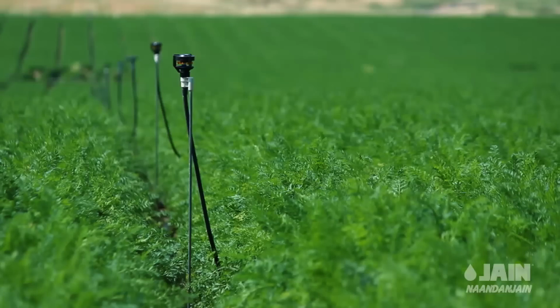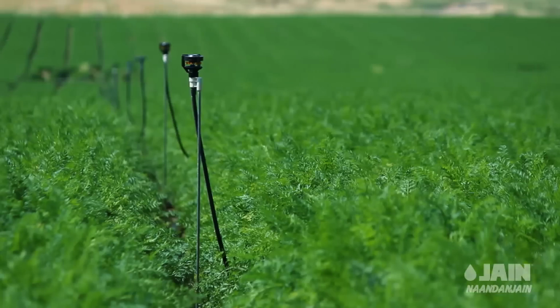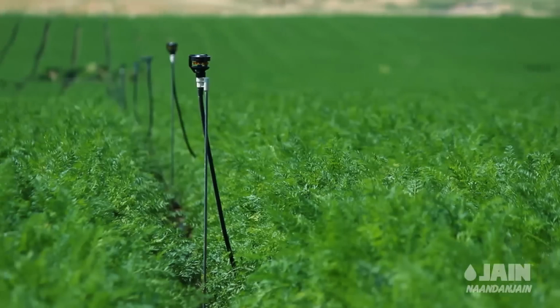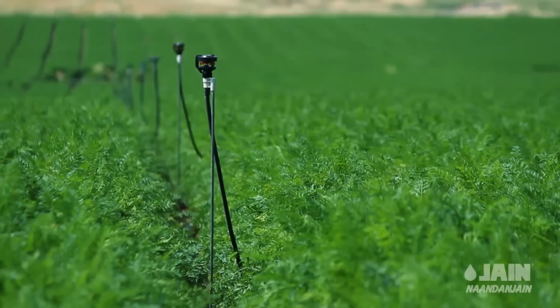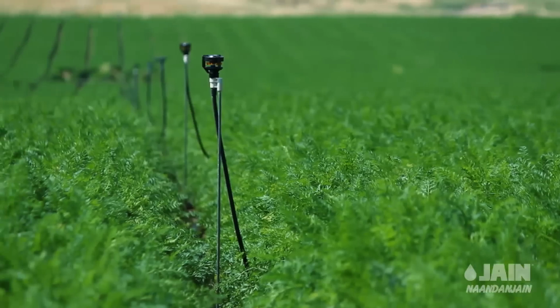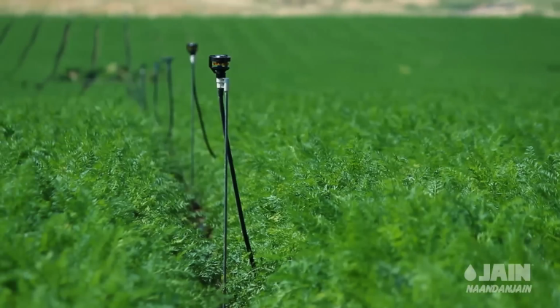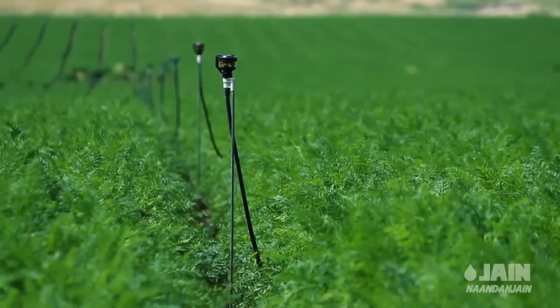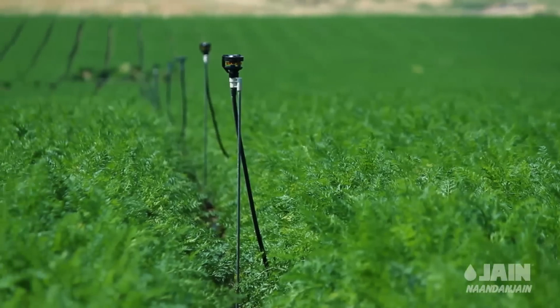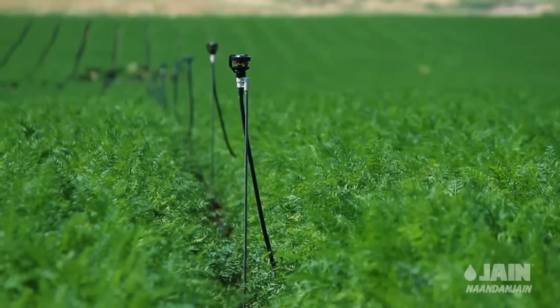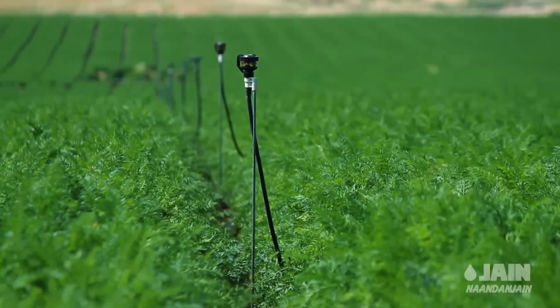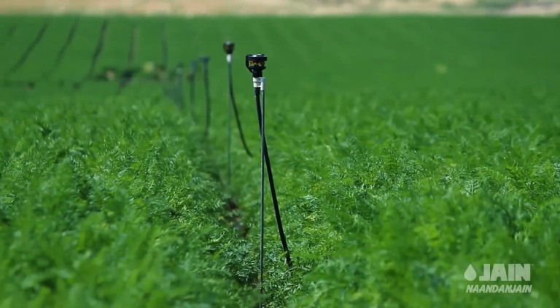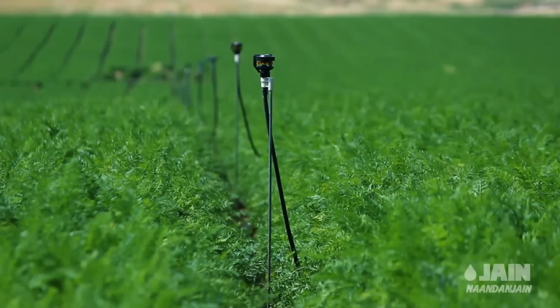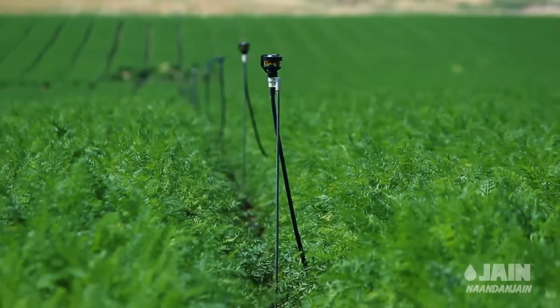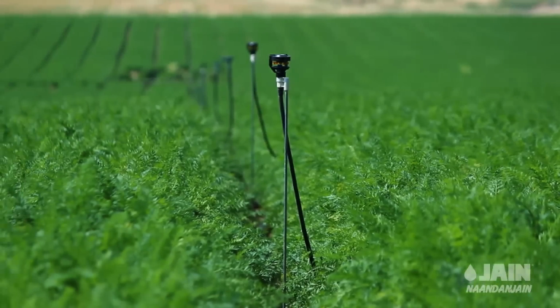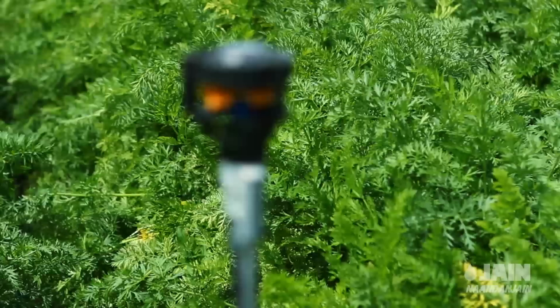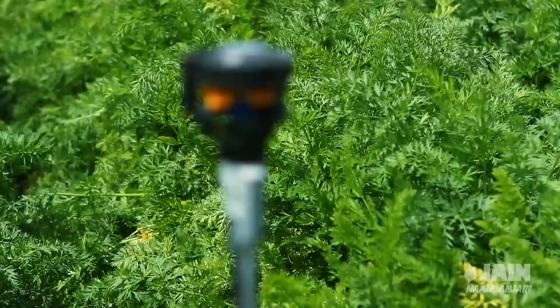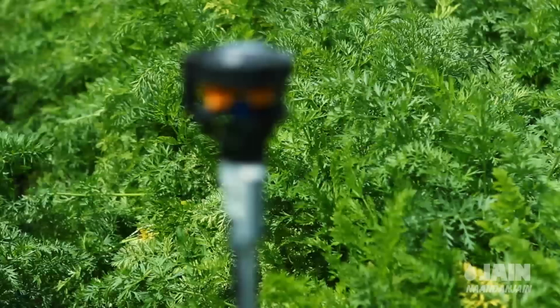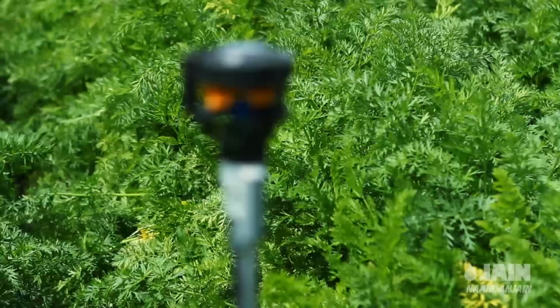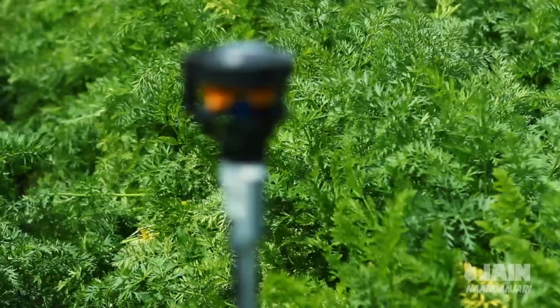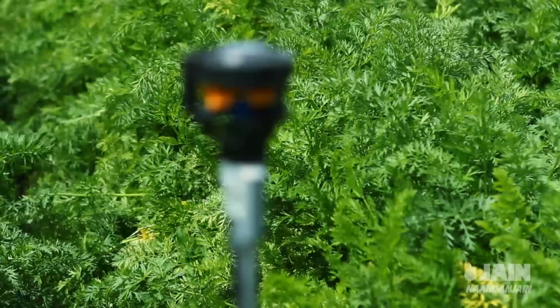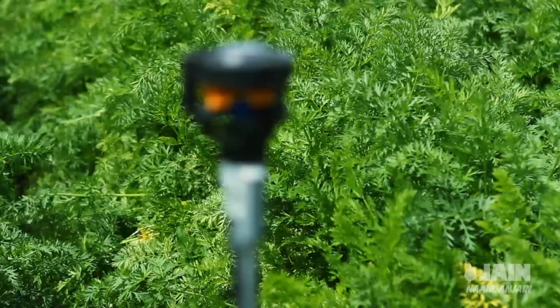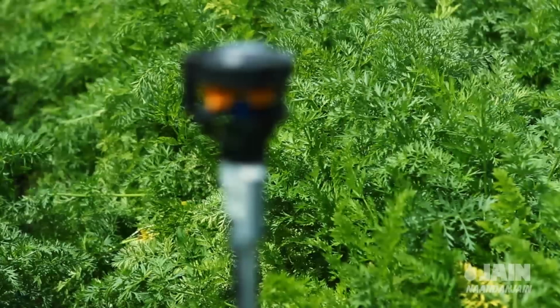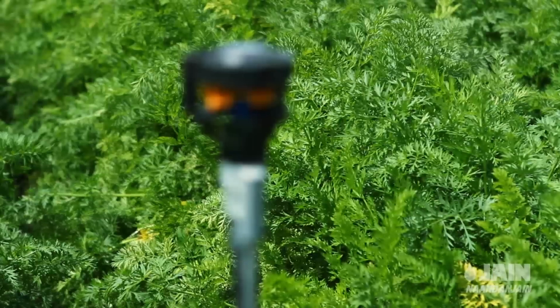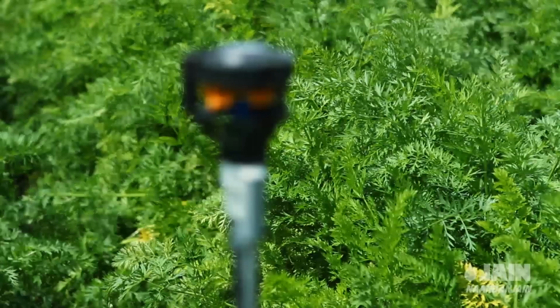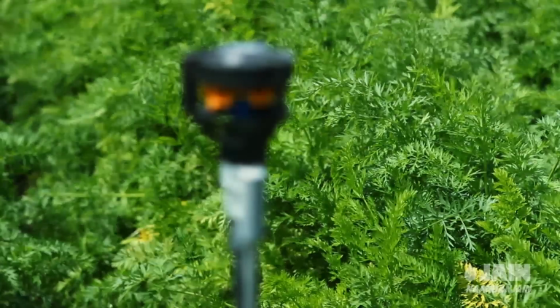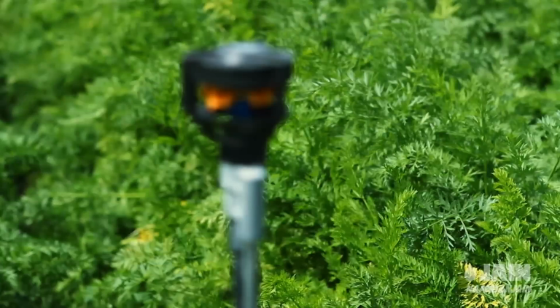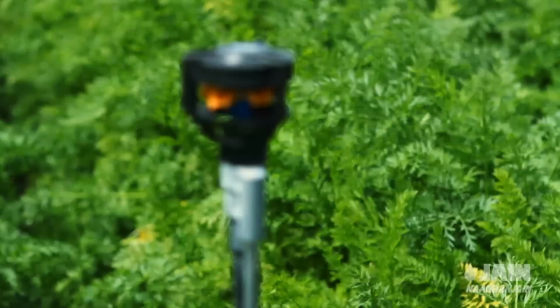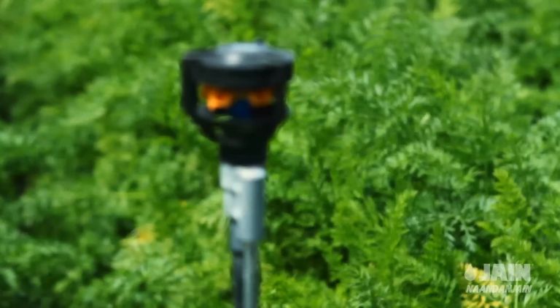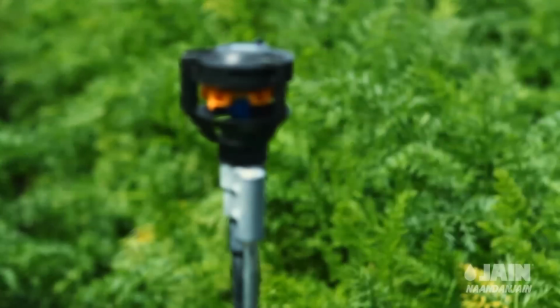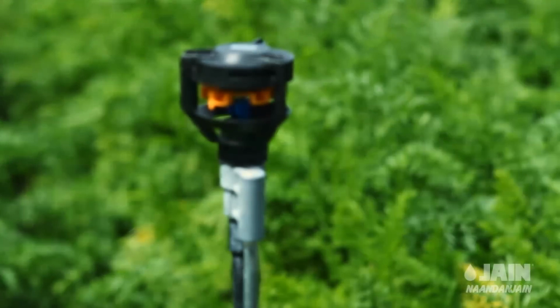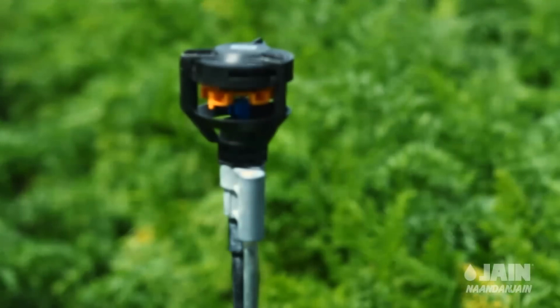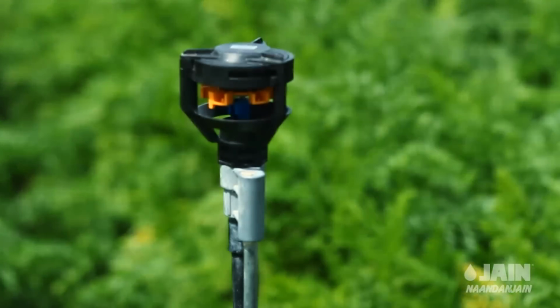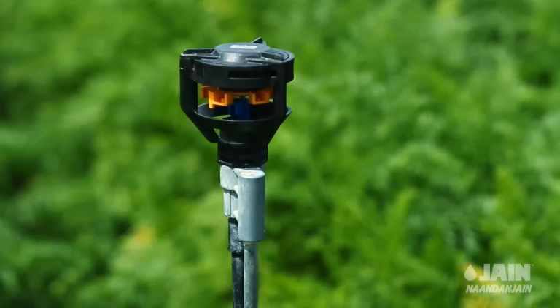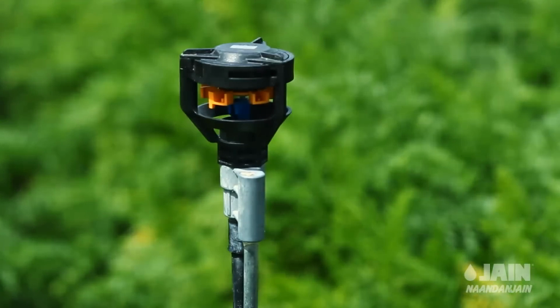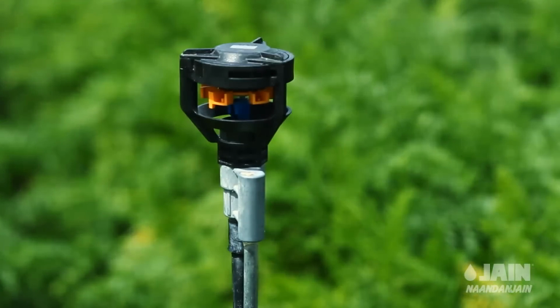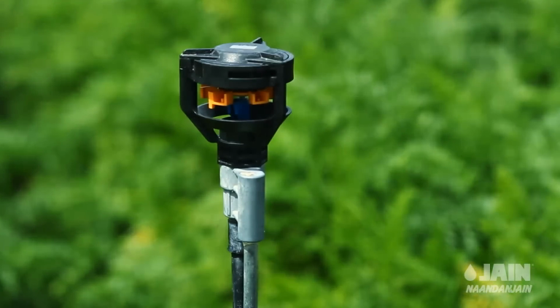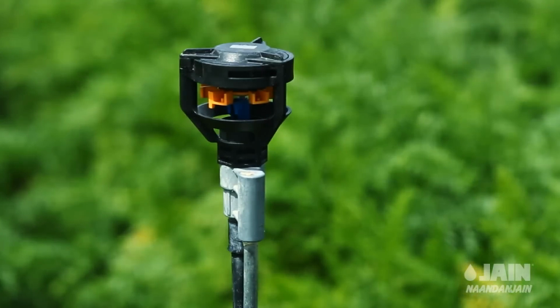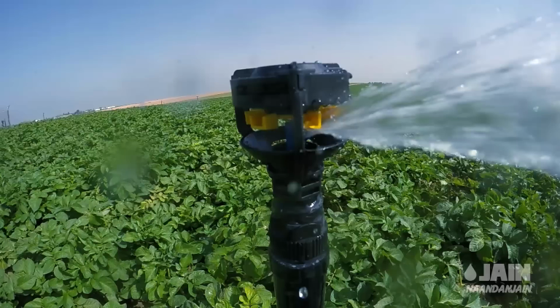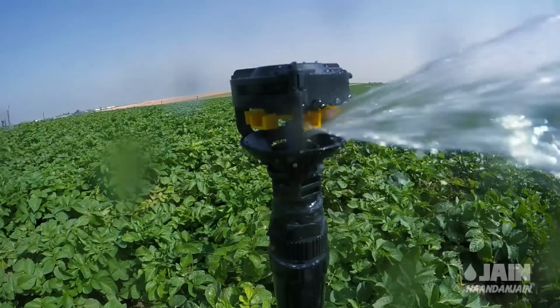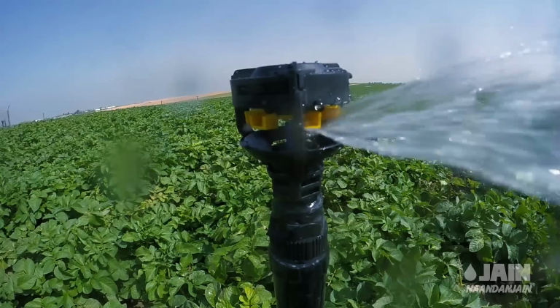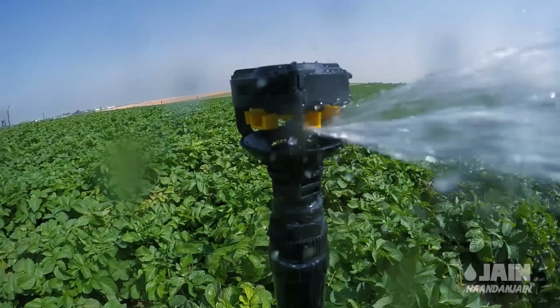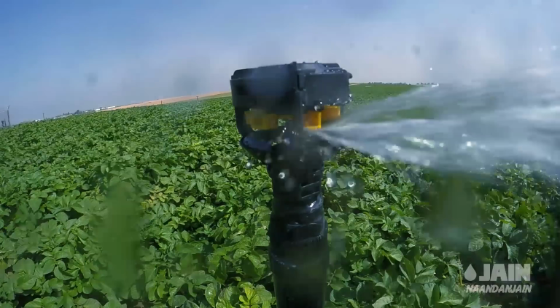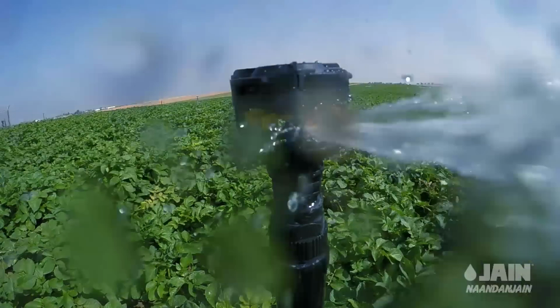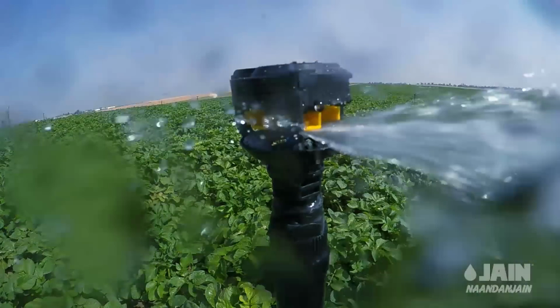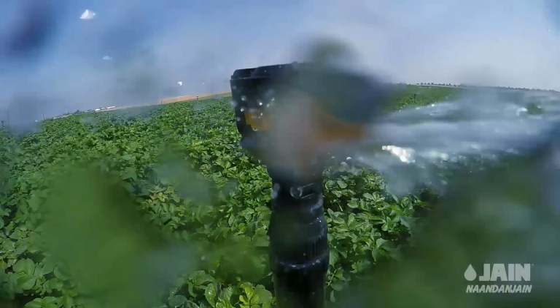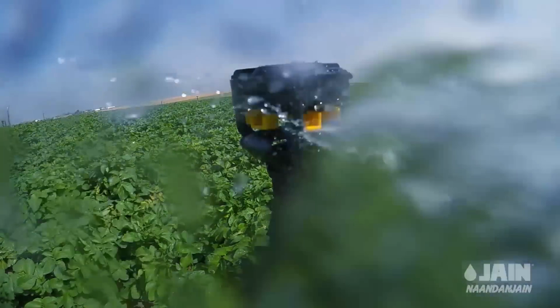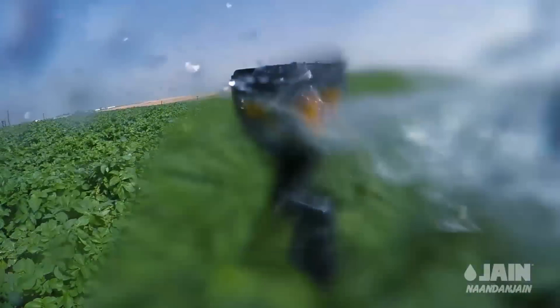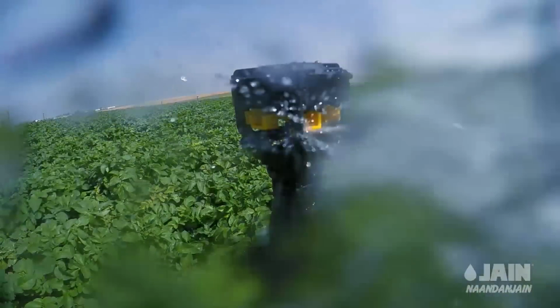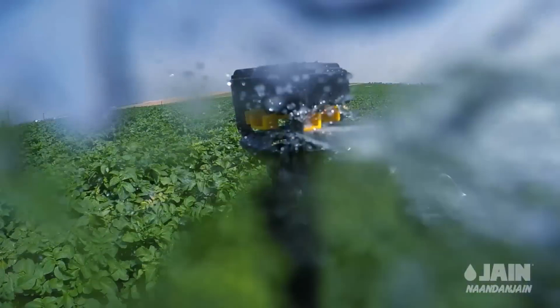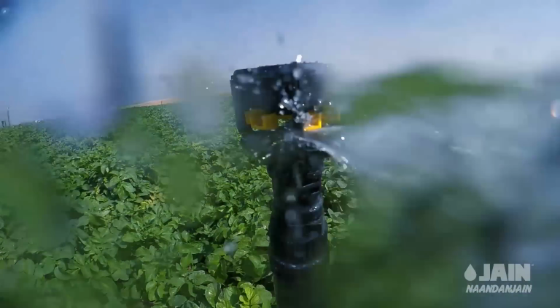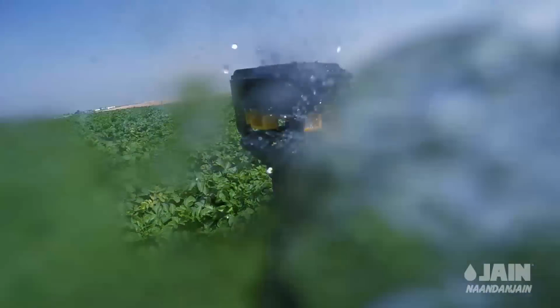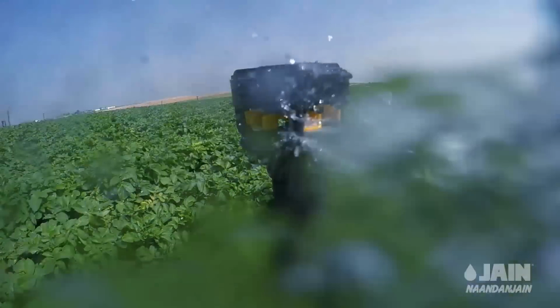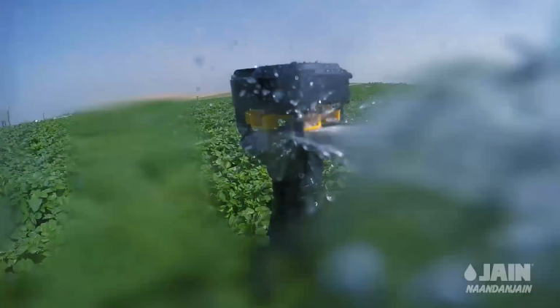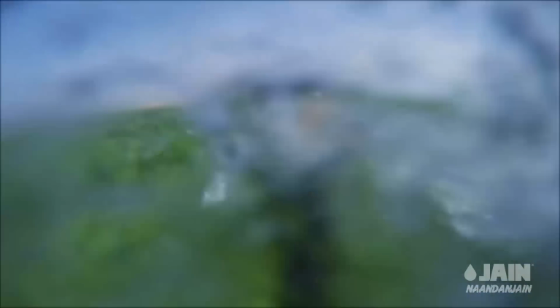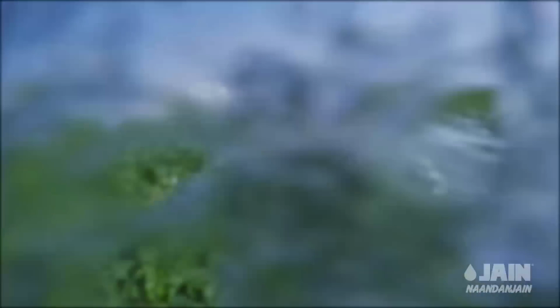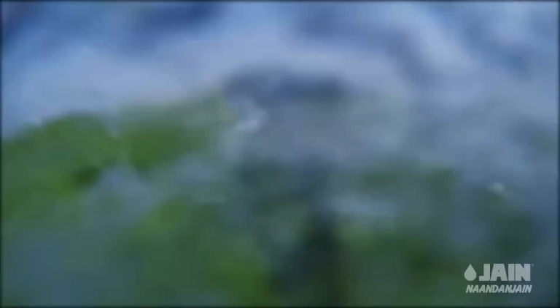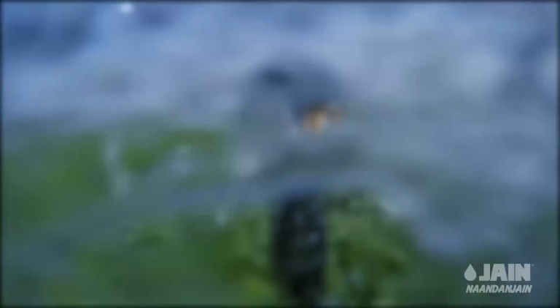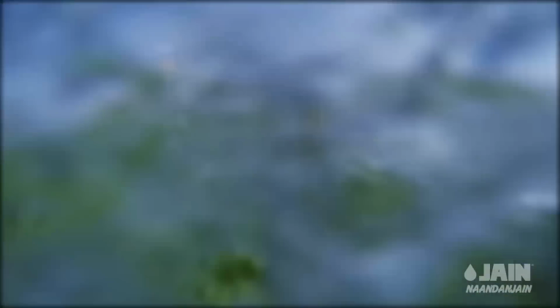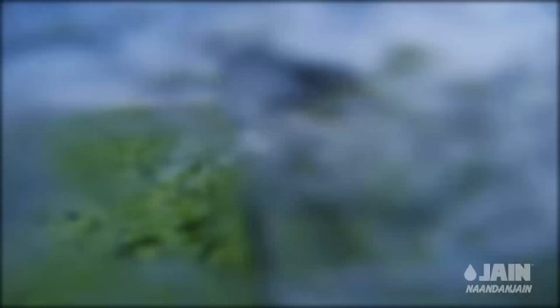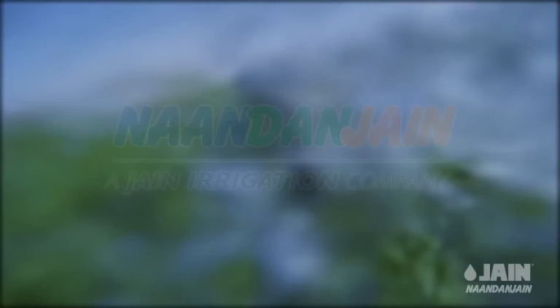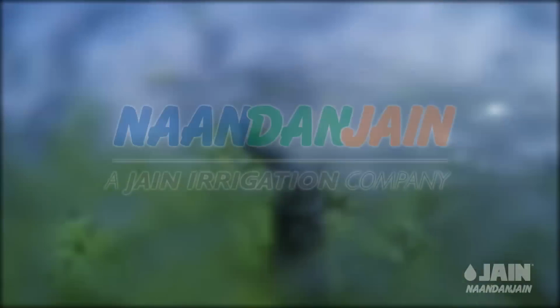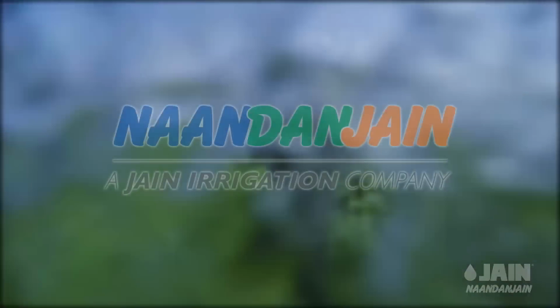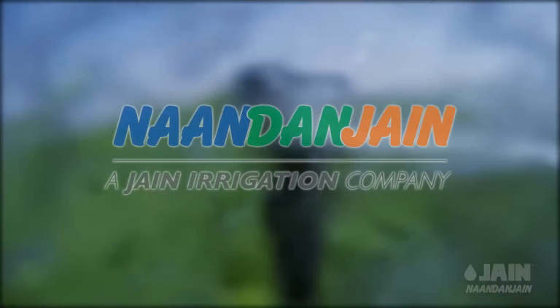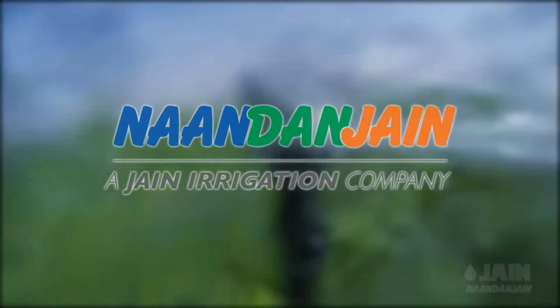Magic Drive, the maintenance free sprinkler with extended longevity. An innovative and advanced patent from Nan Dunjain.